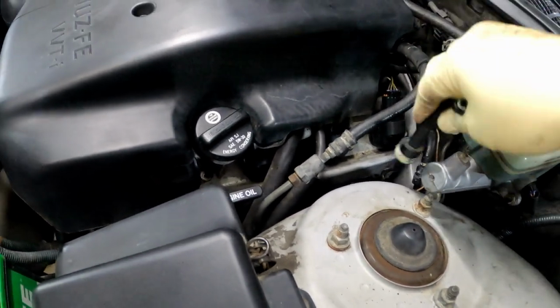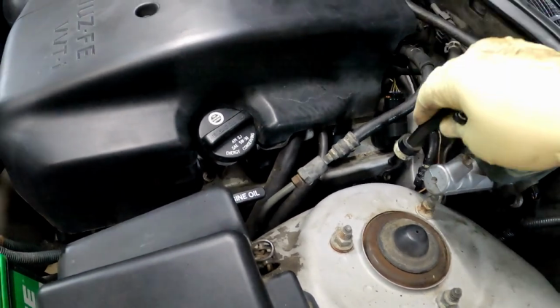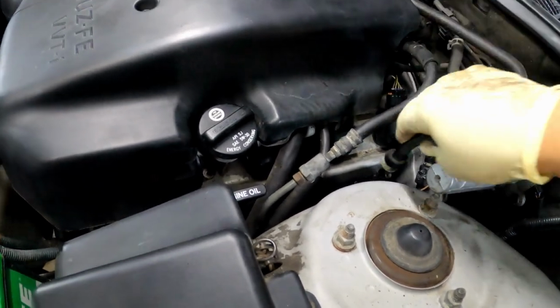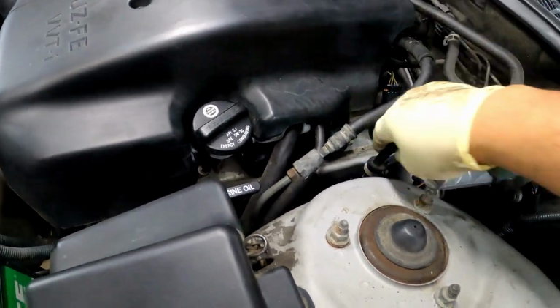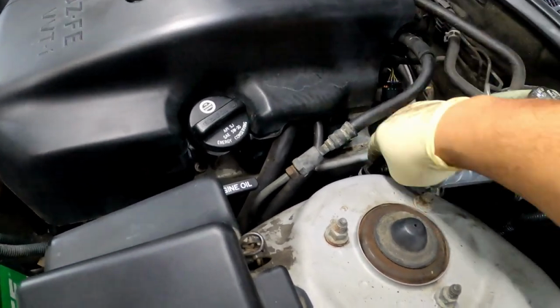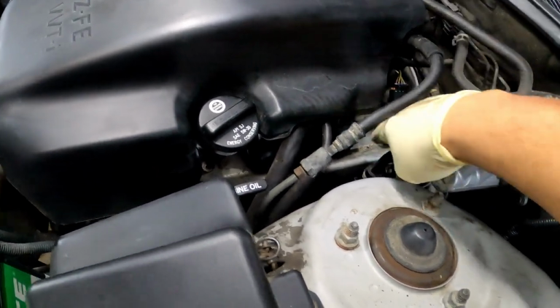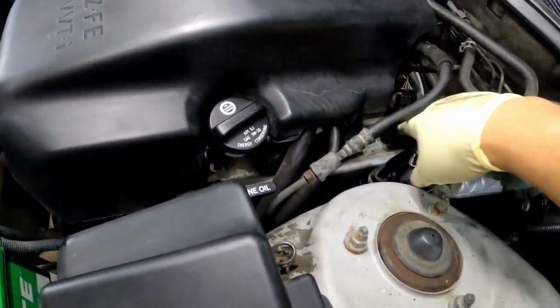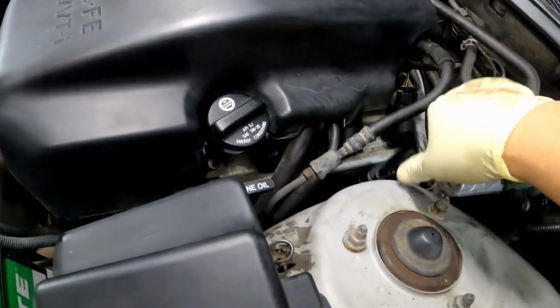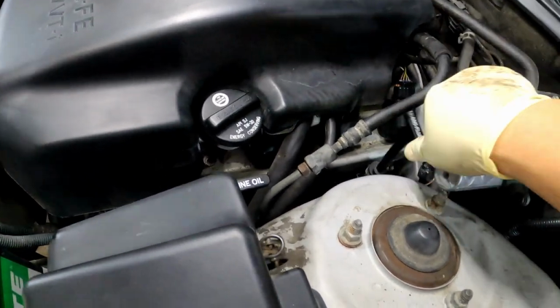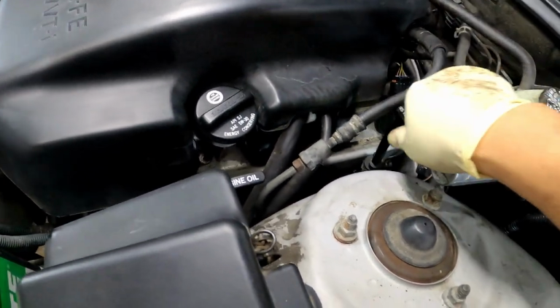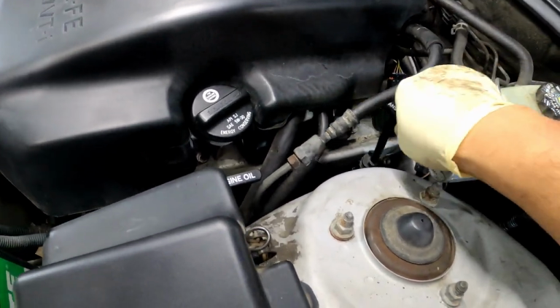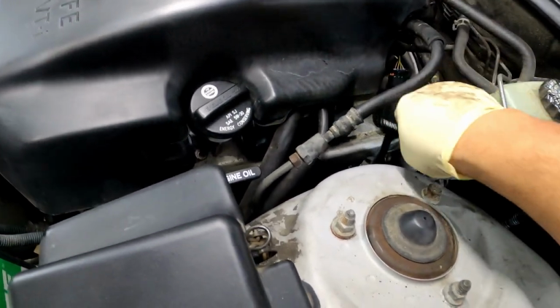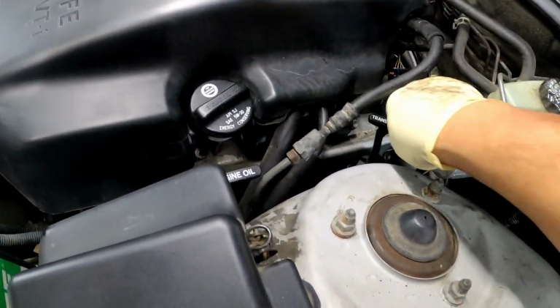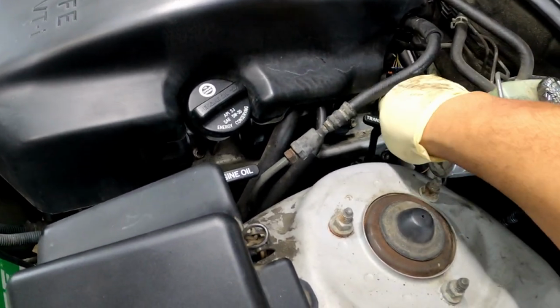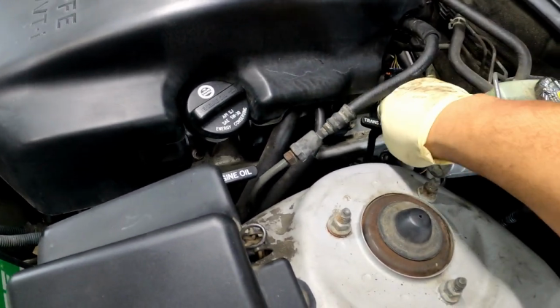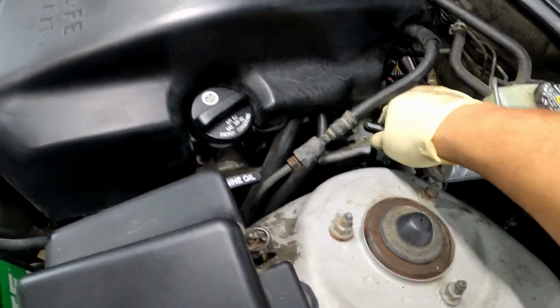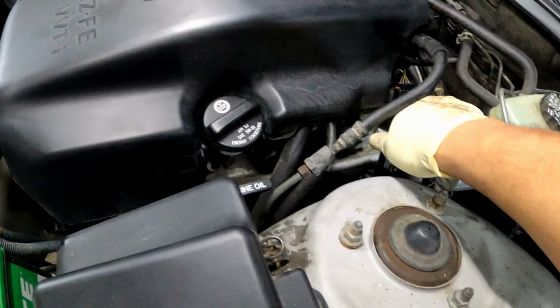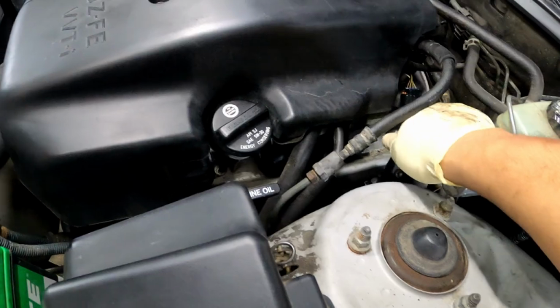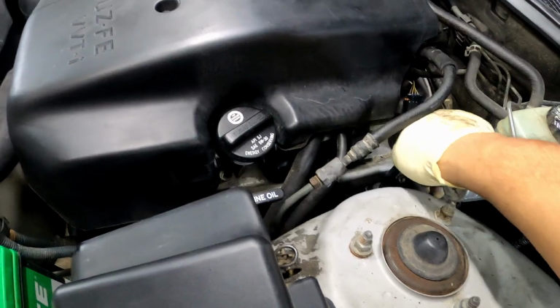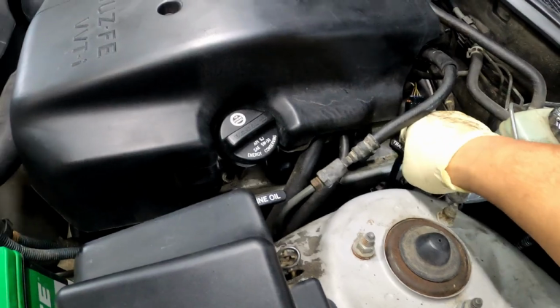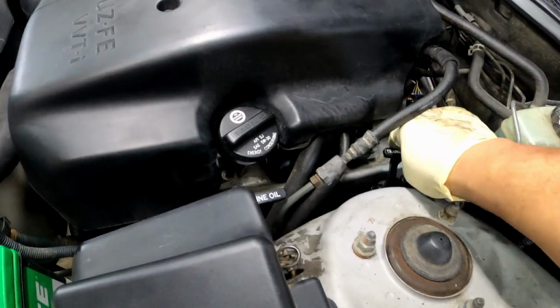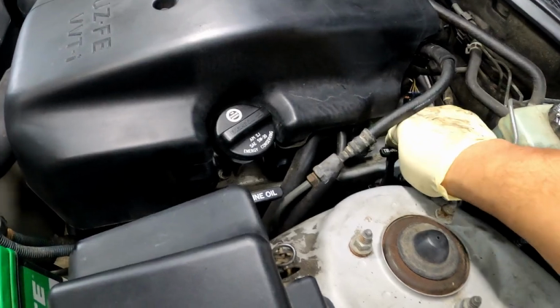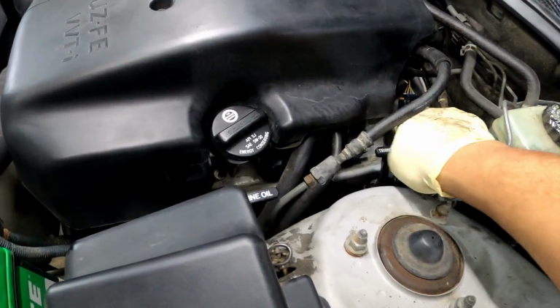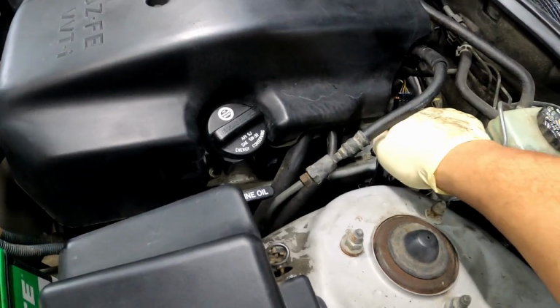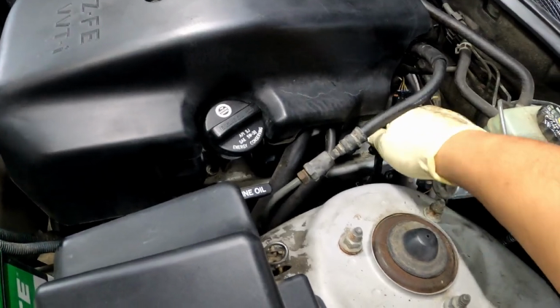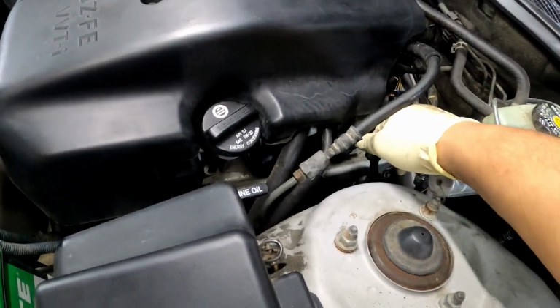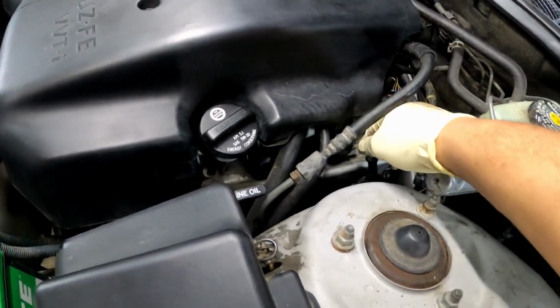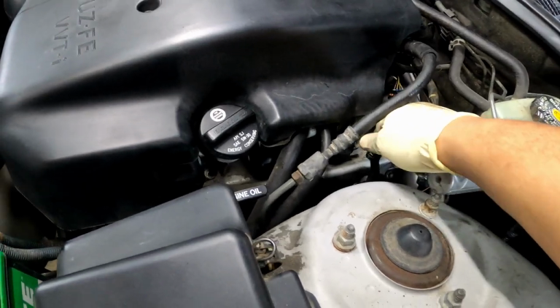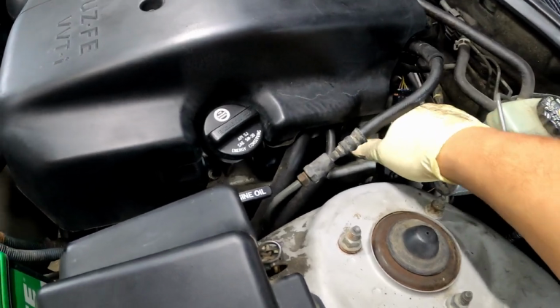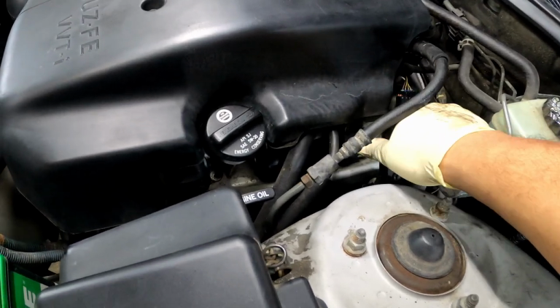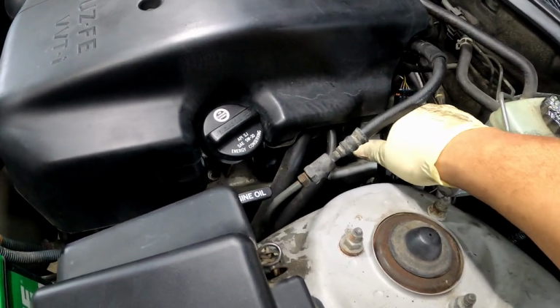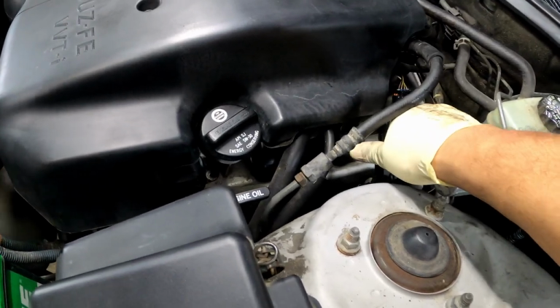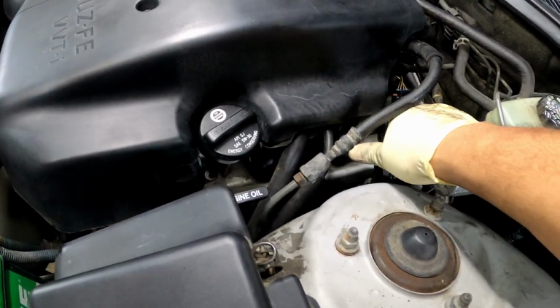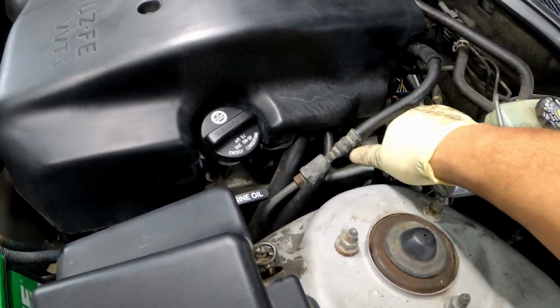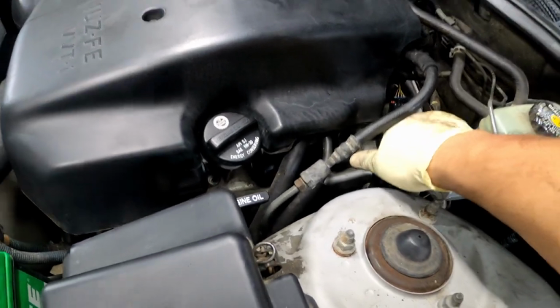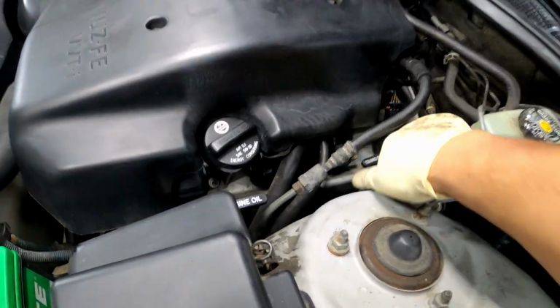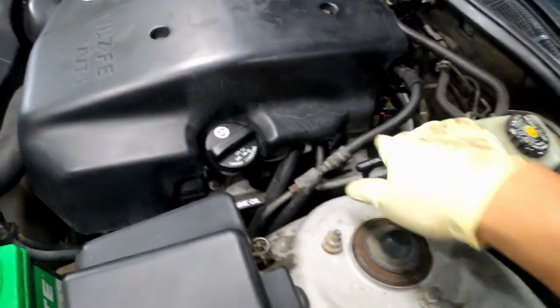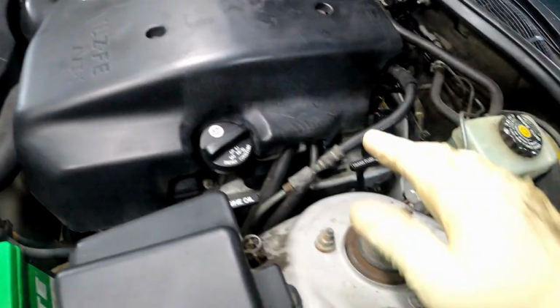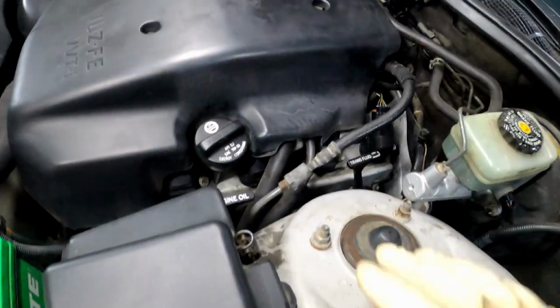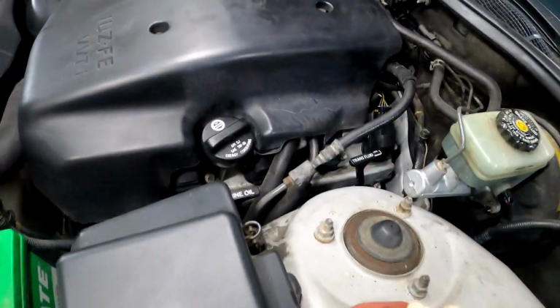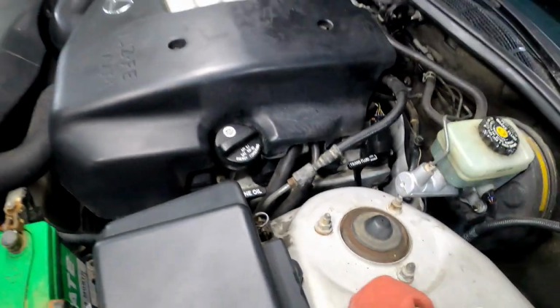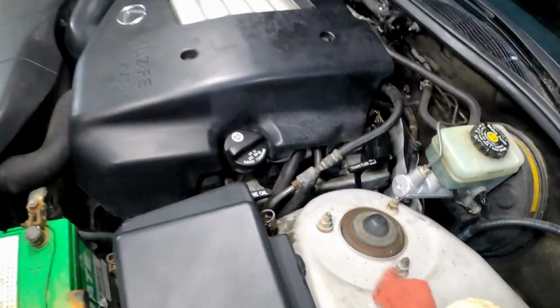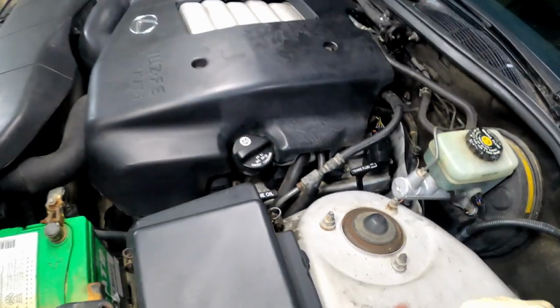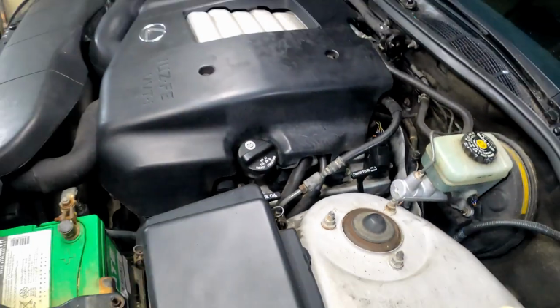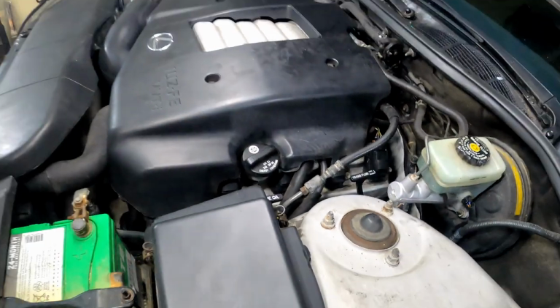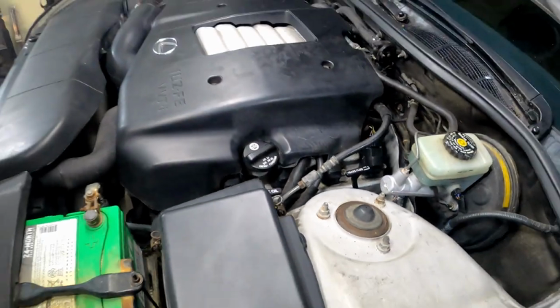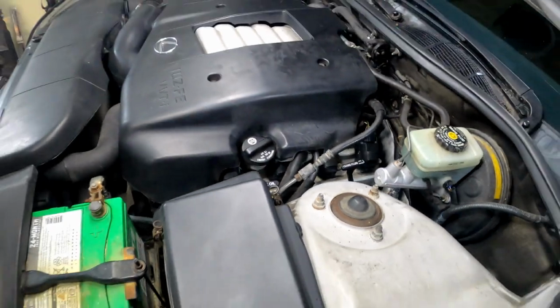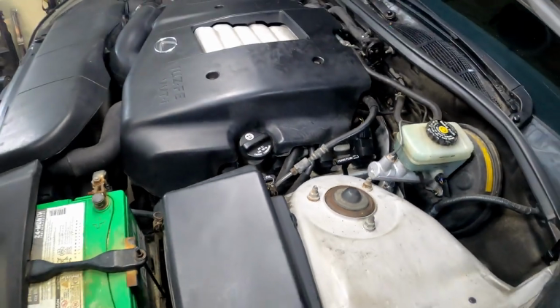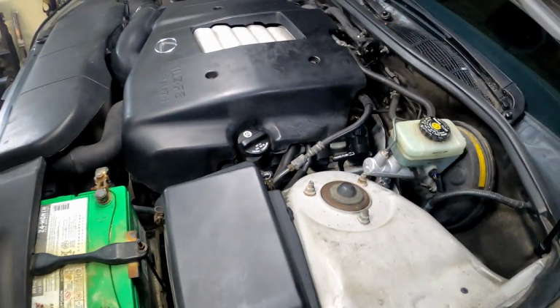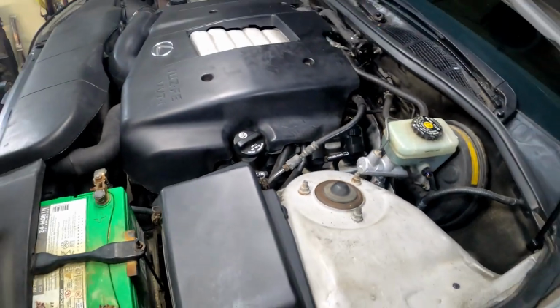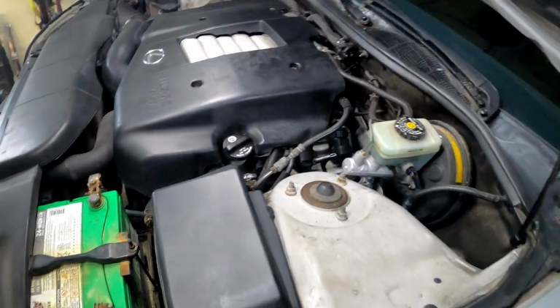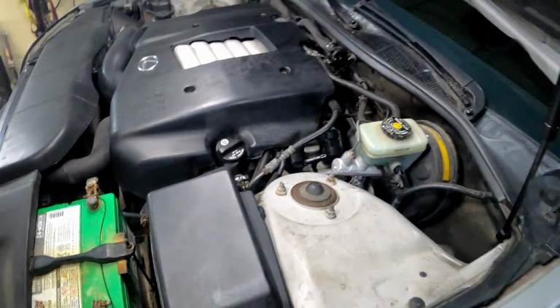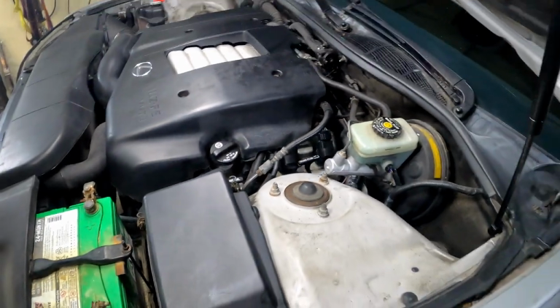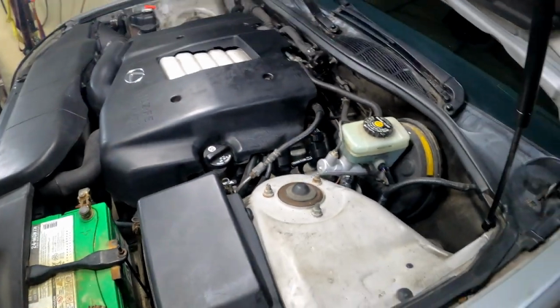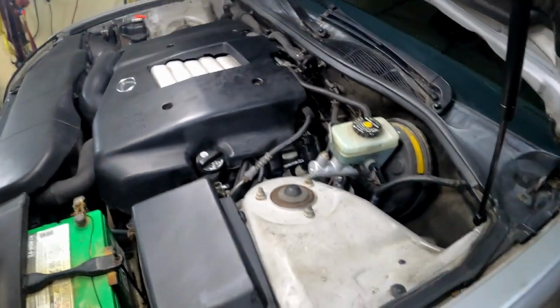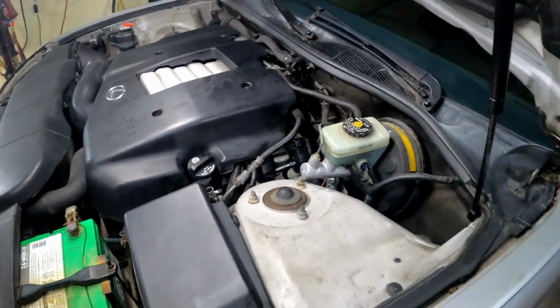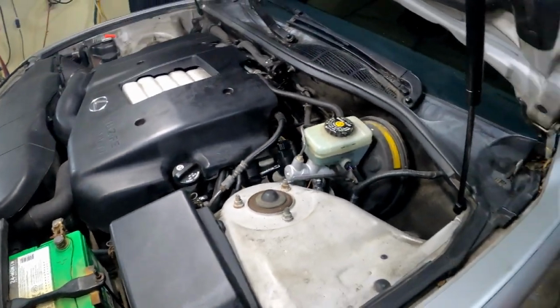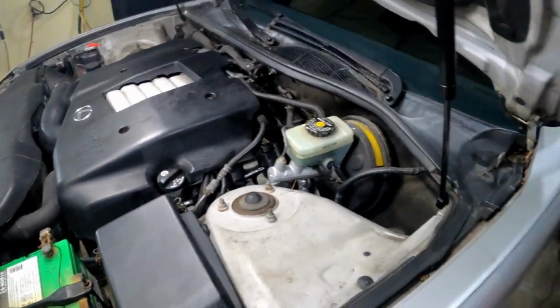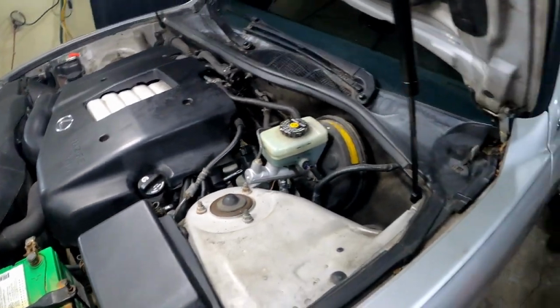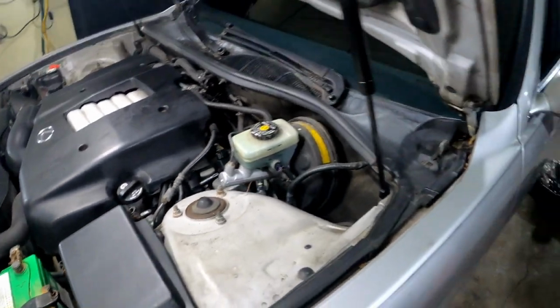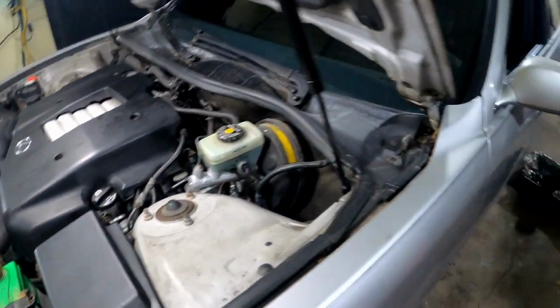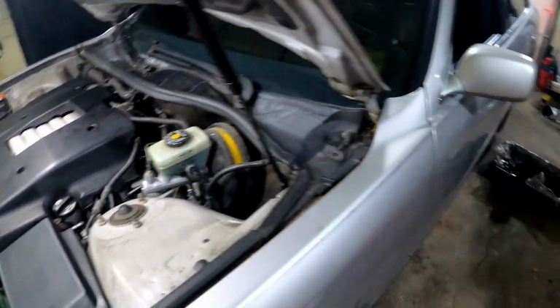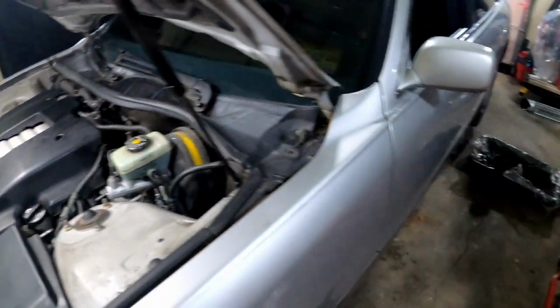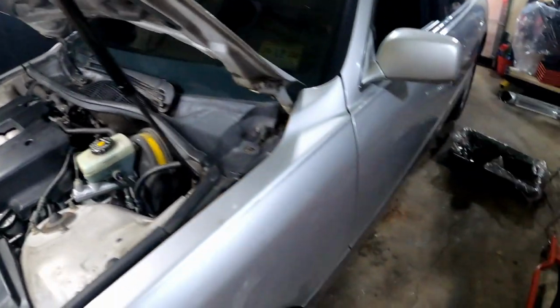So I'm gonna check this fluid. The car is still cold — I gotta let this car run for at least a half an hour to check the transmission fluid properly because this car is bone cold right now. It's gonna take a while to warm up. But you want to check your fluid — make sure you wipe the dipstick with a rag real good.